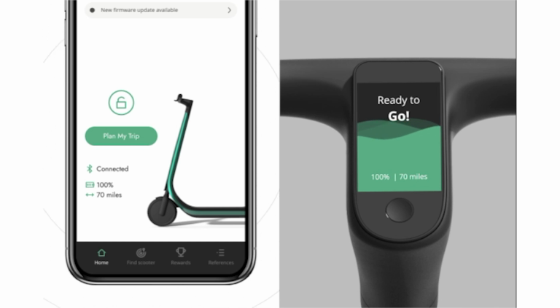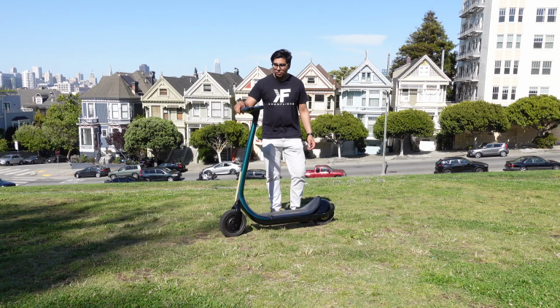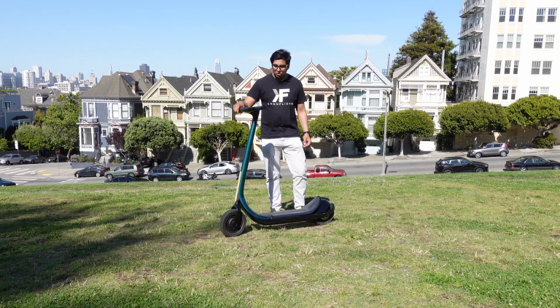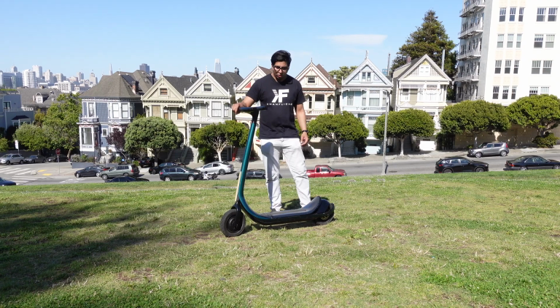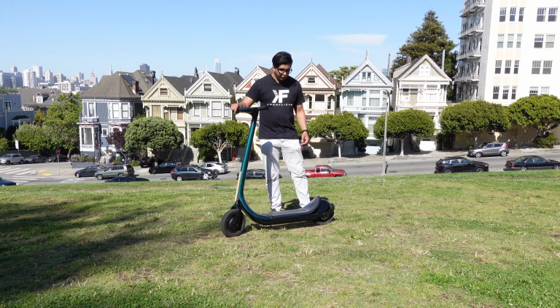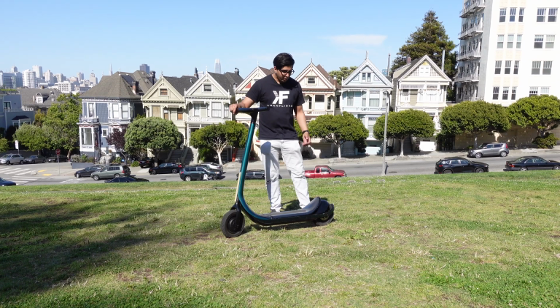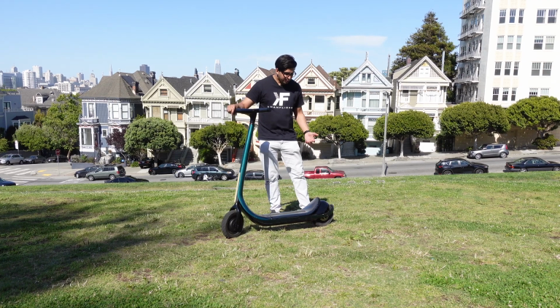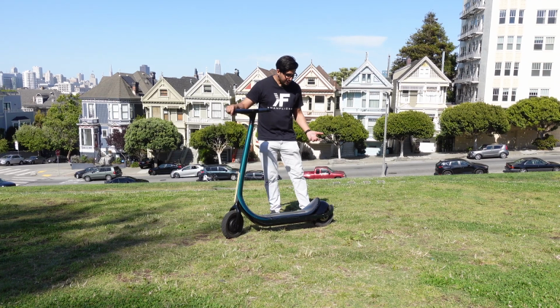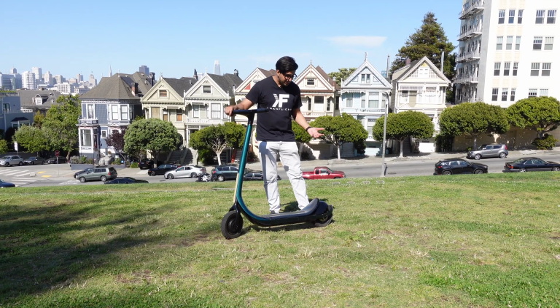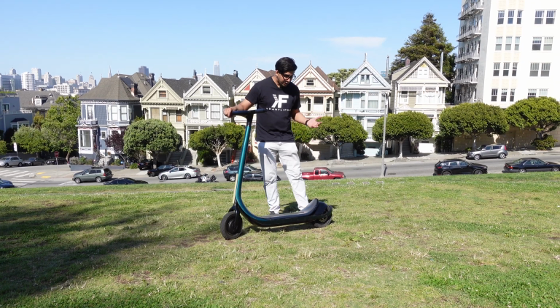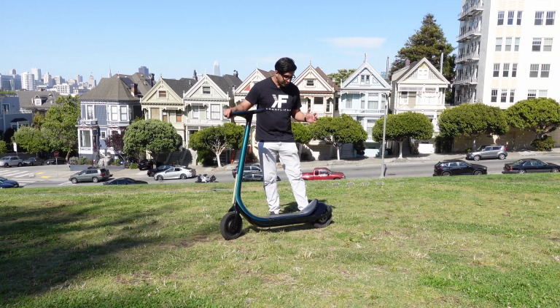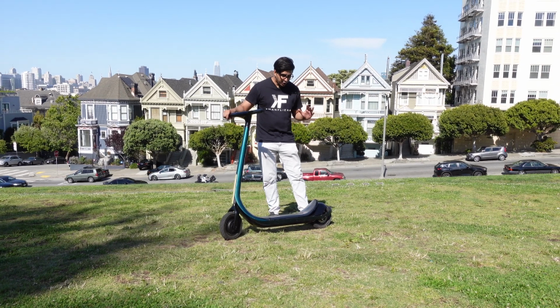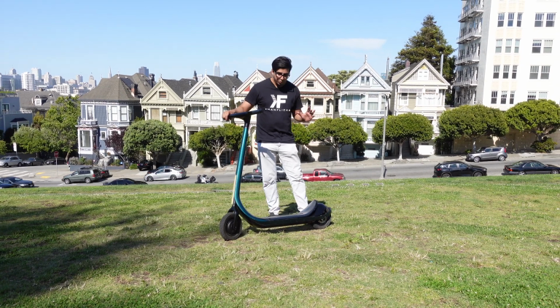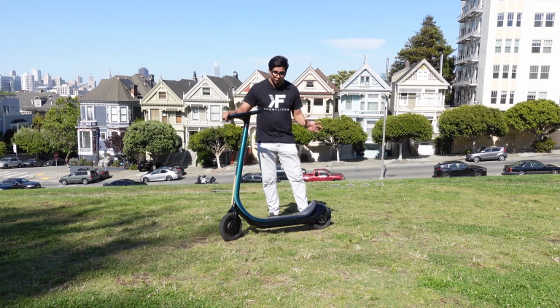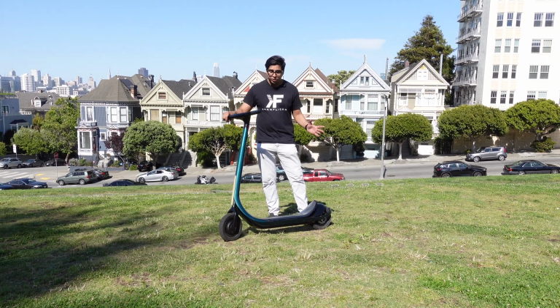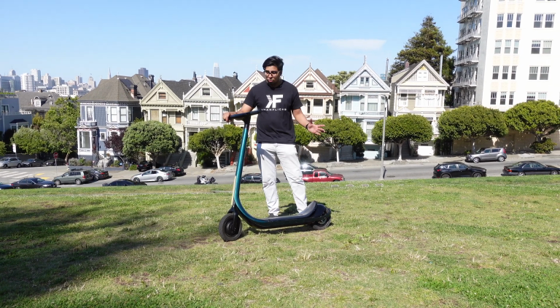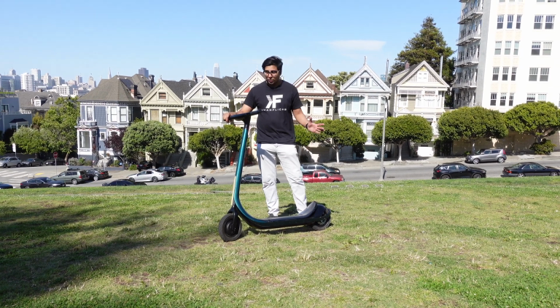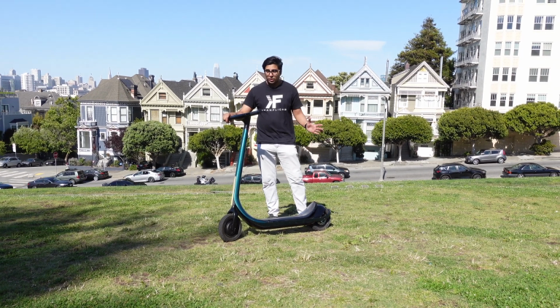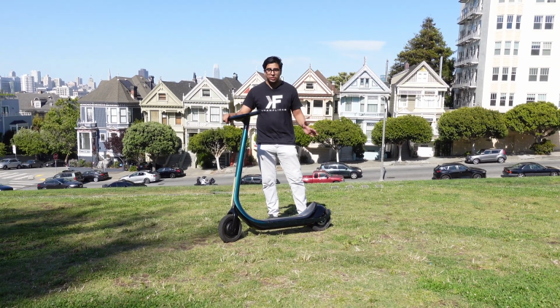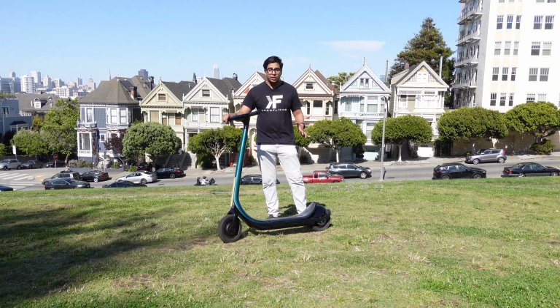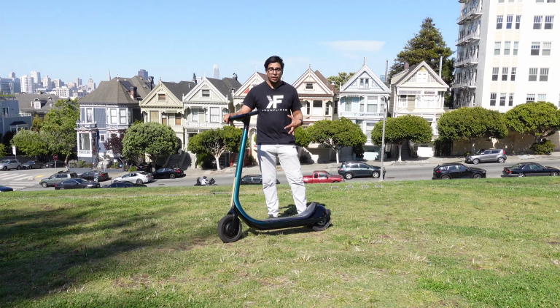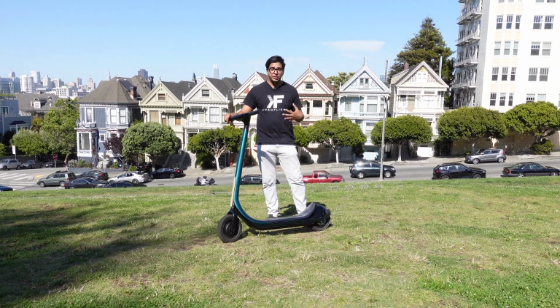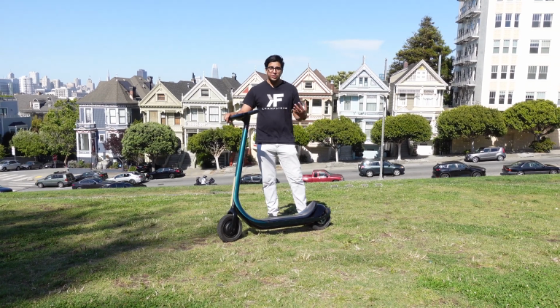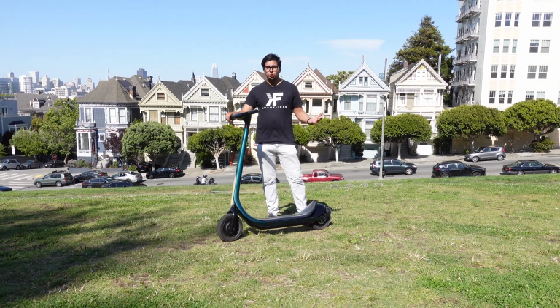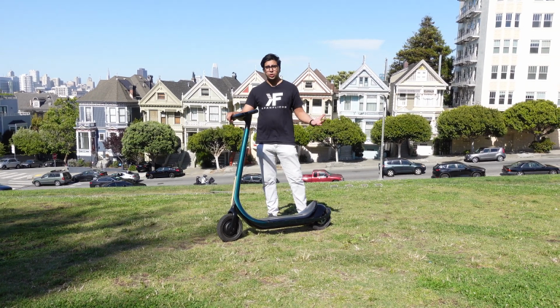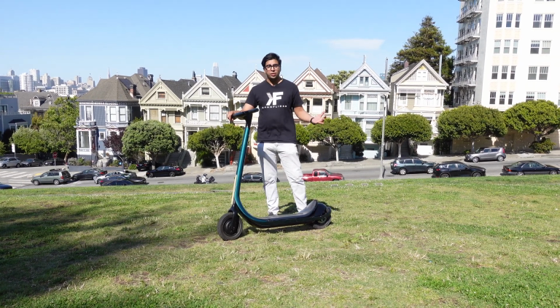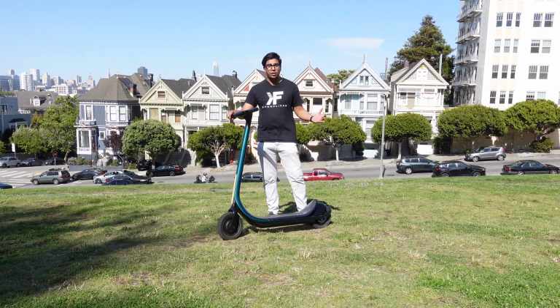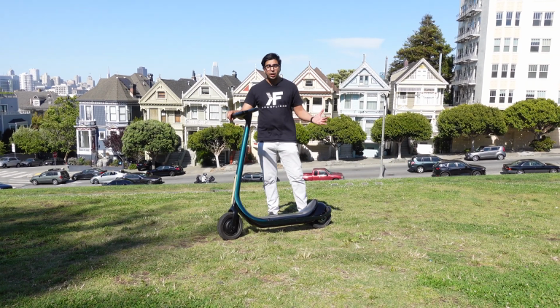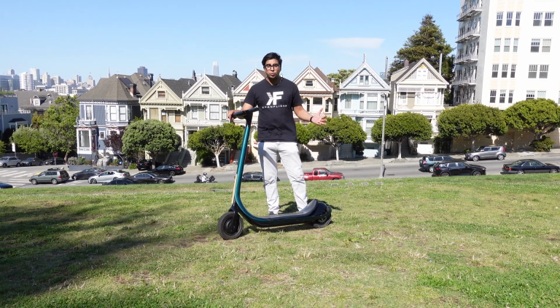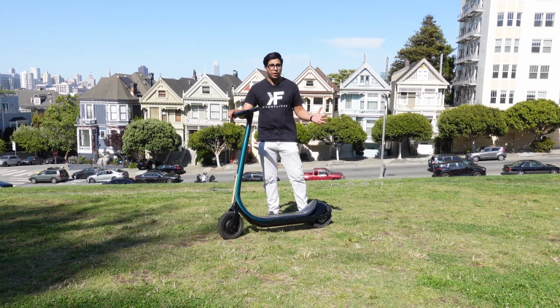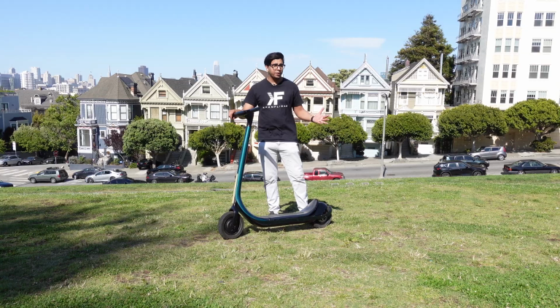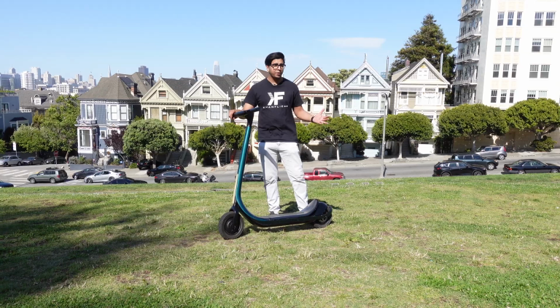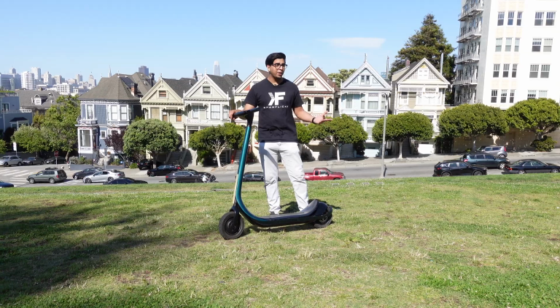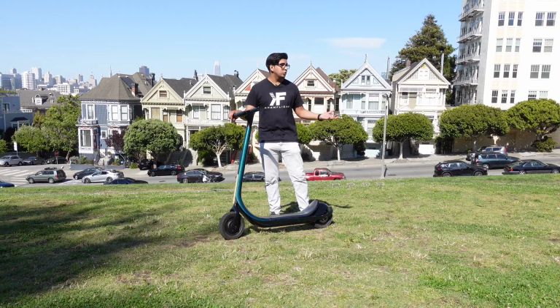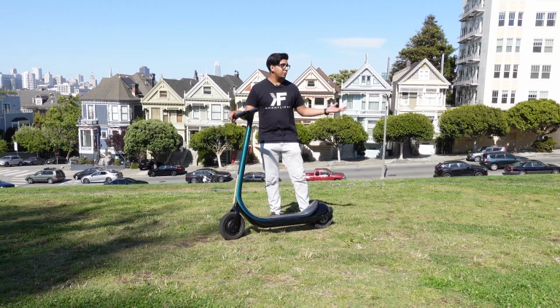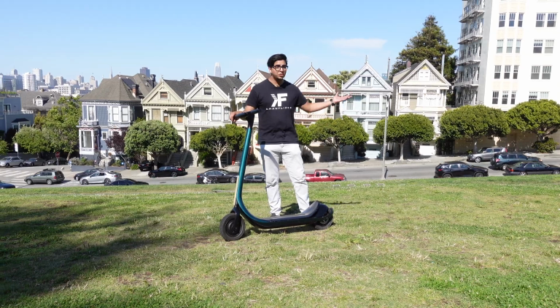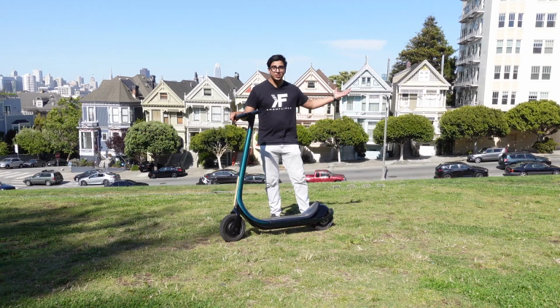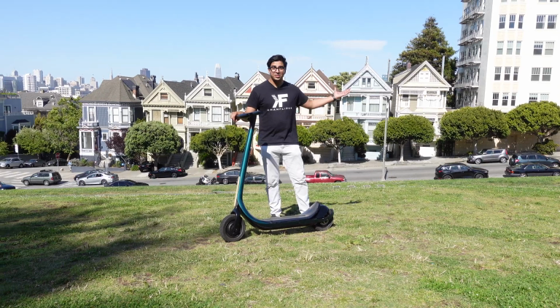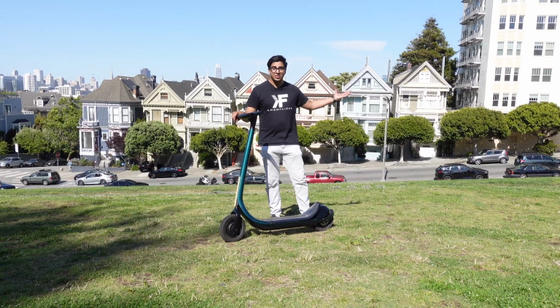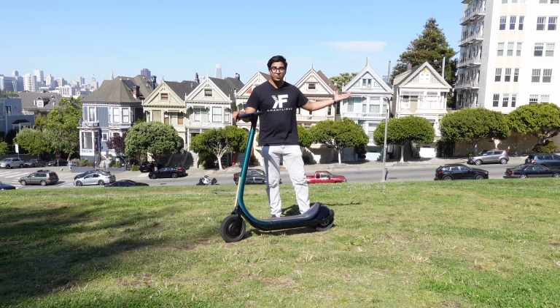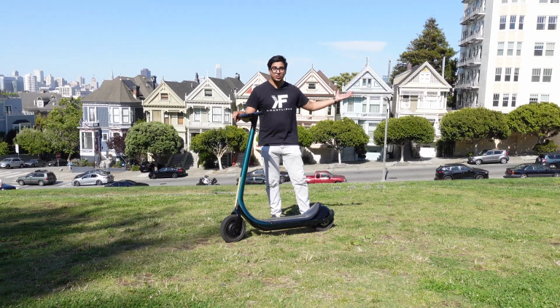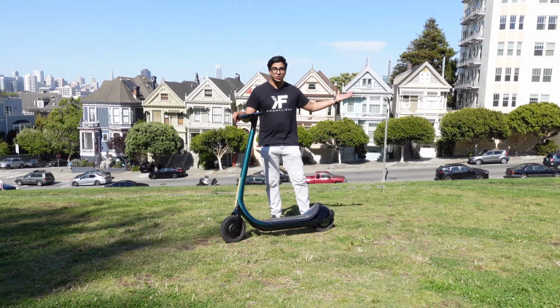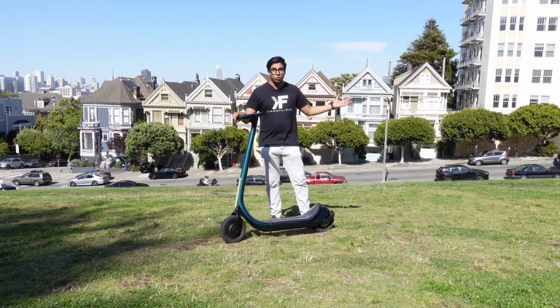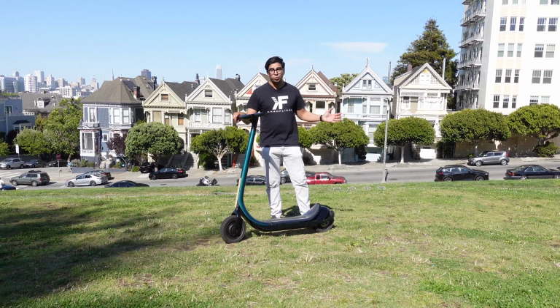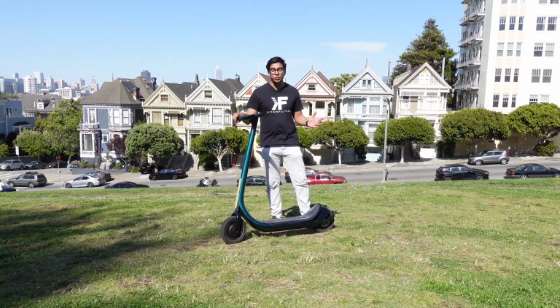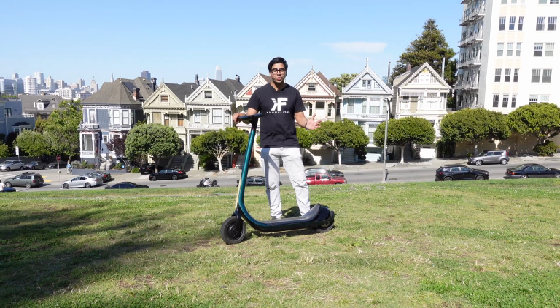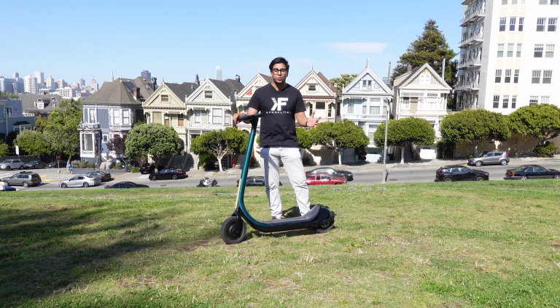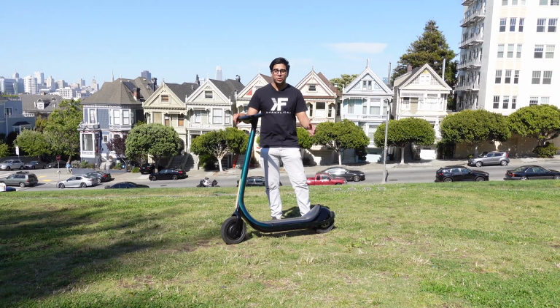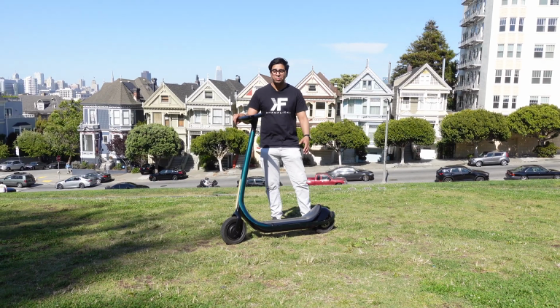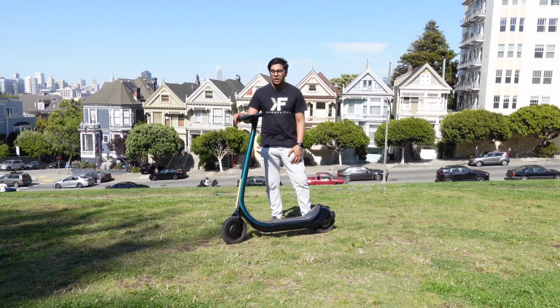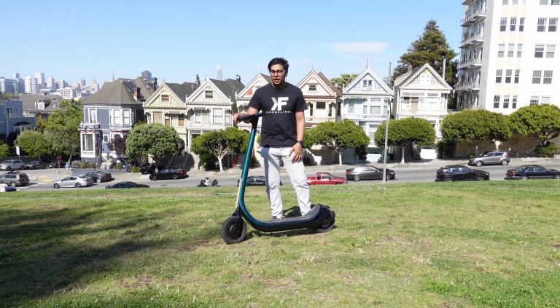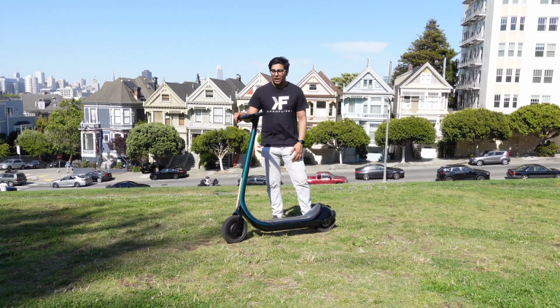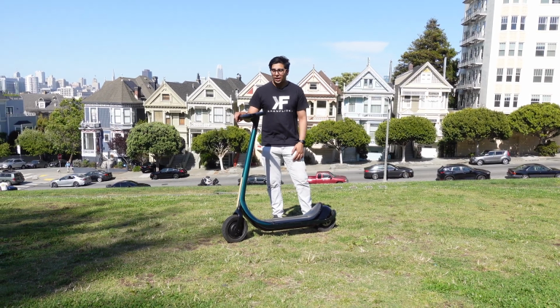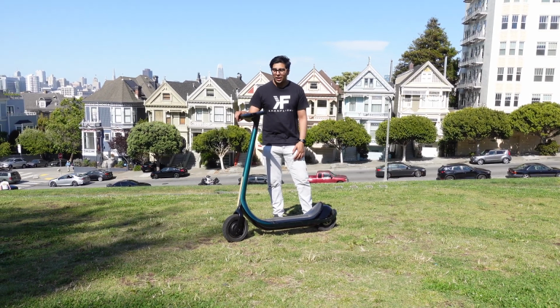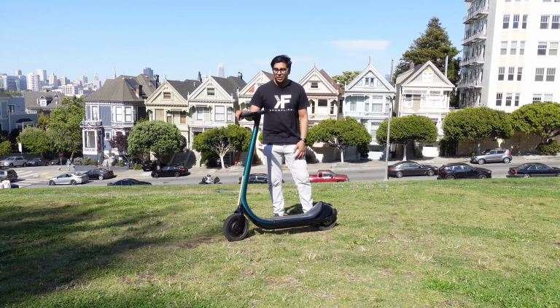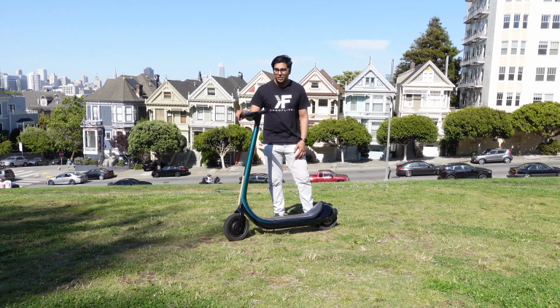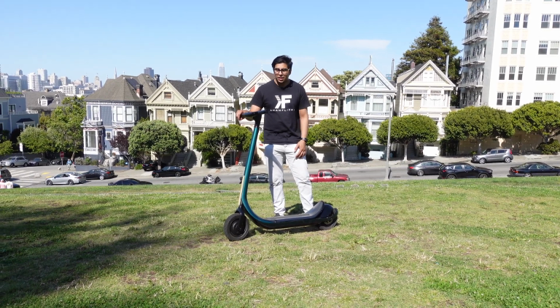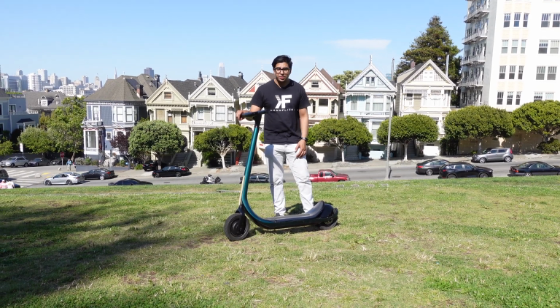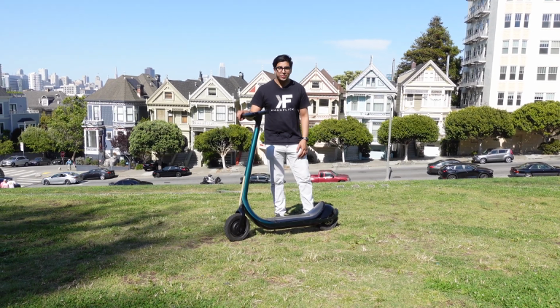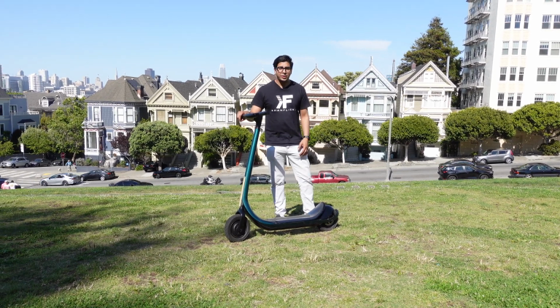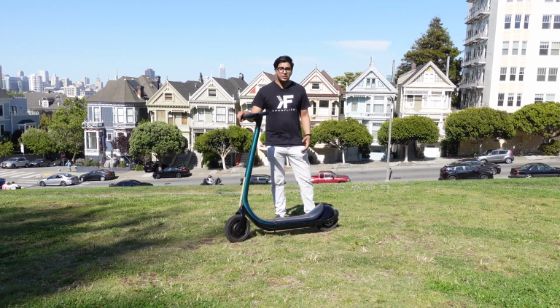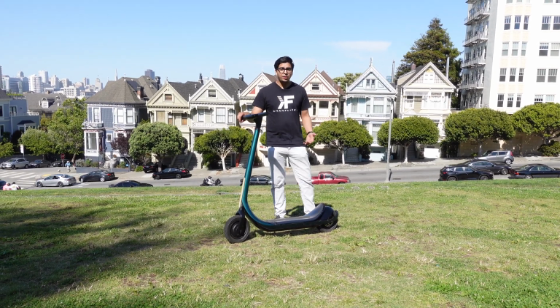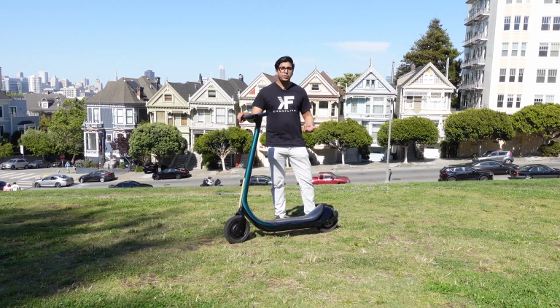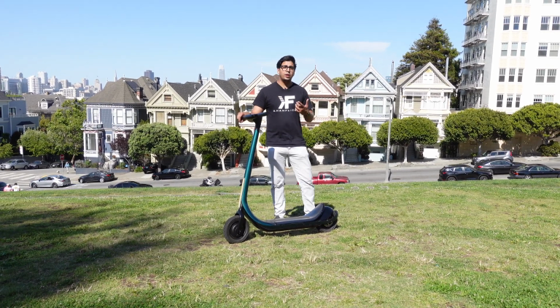Overall, I have to say it's definitely a really cool product. I did enjoy riding it around, especially in San Francisco. Really cool — and yeah, there you guys have it.